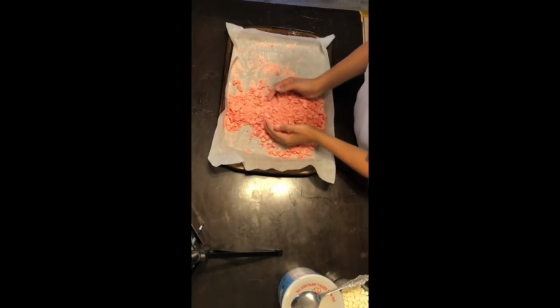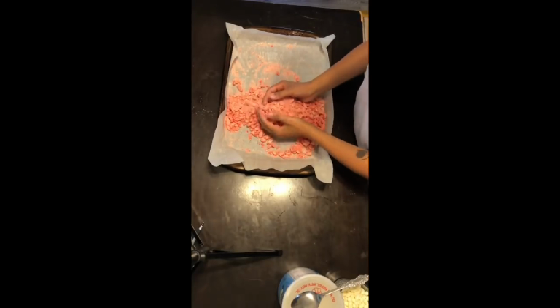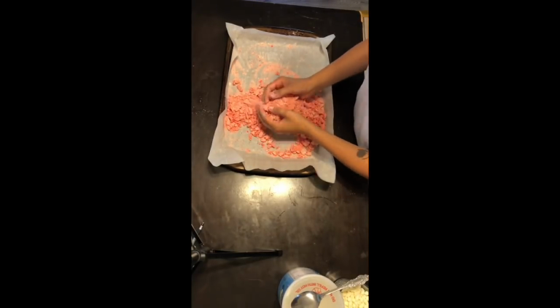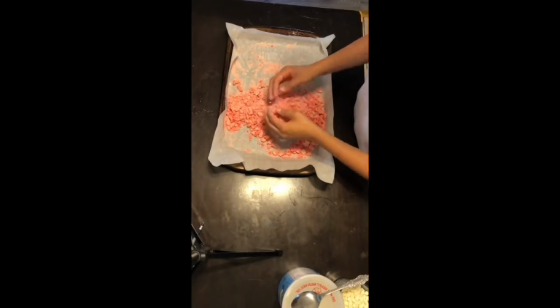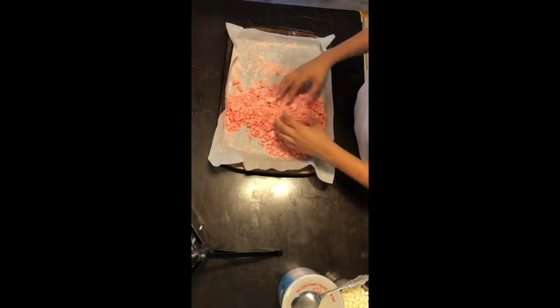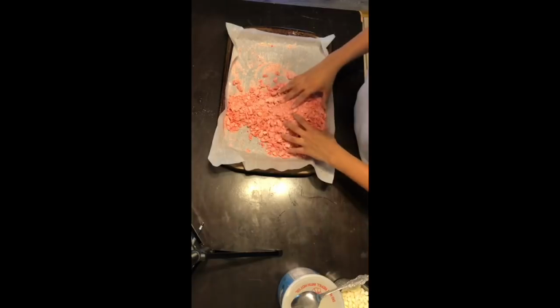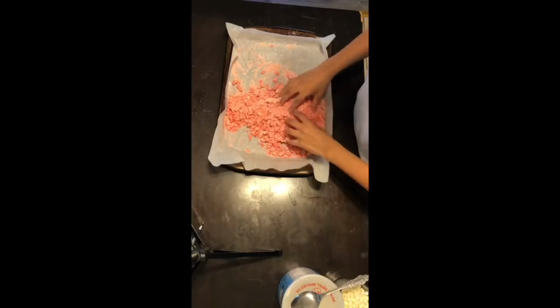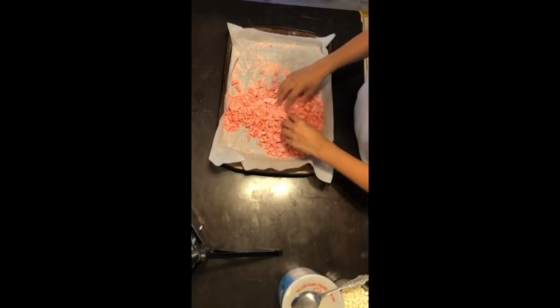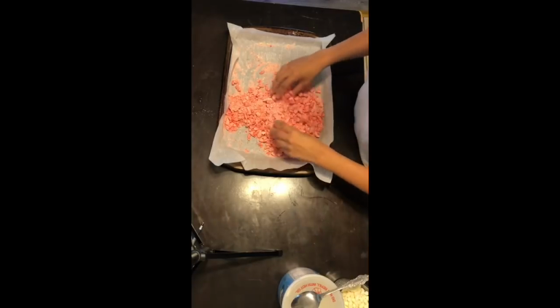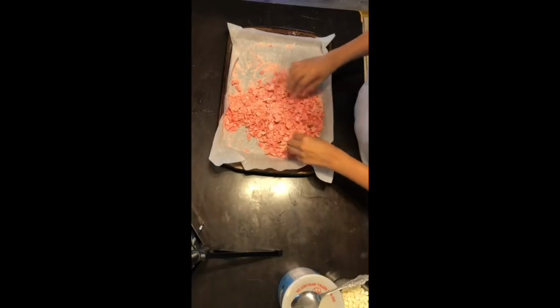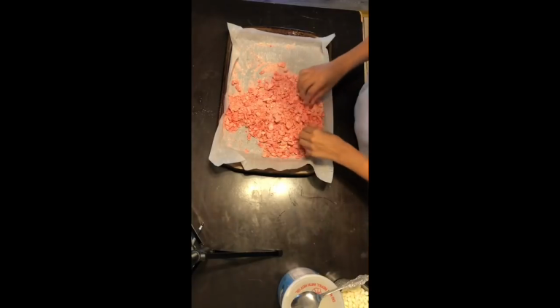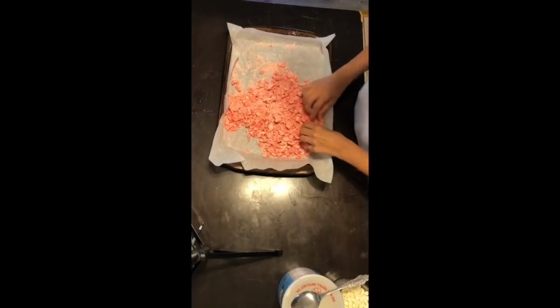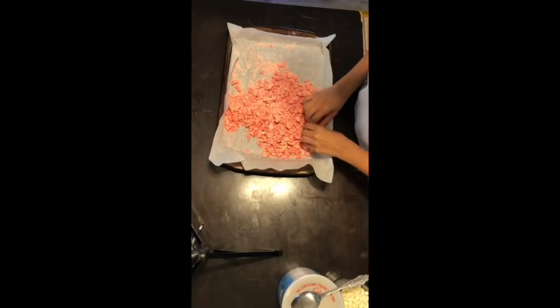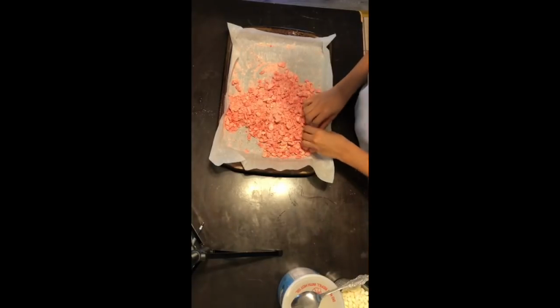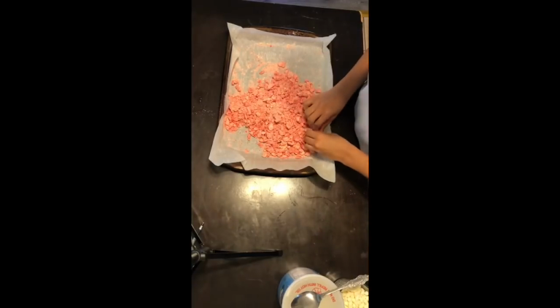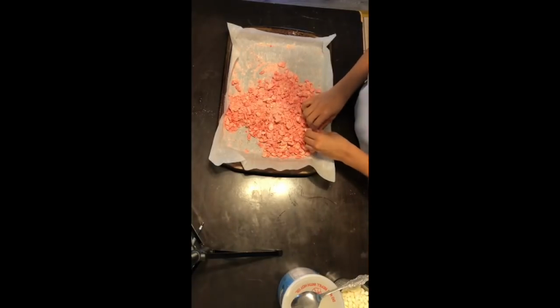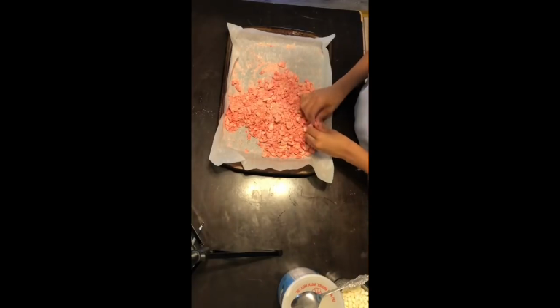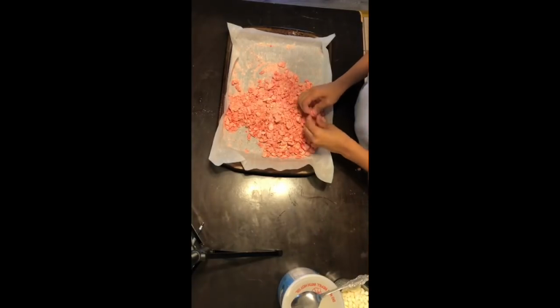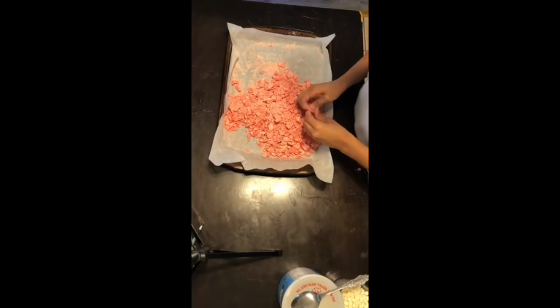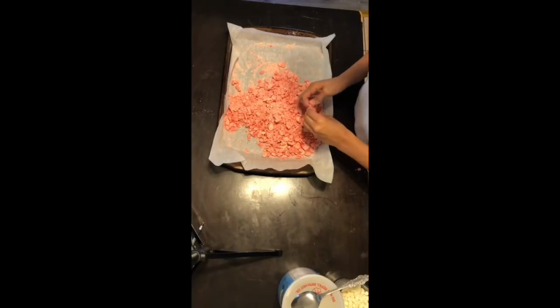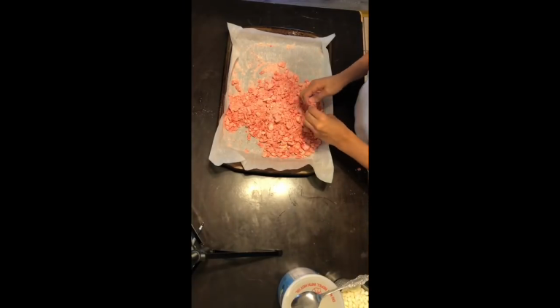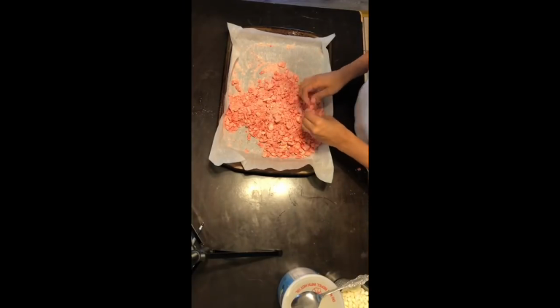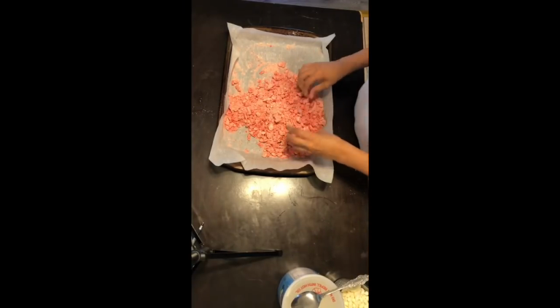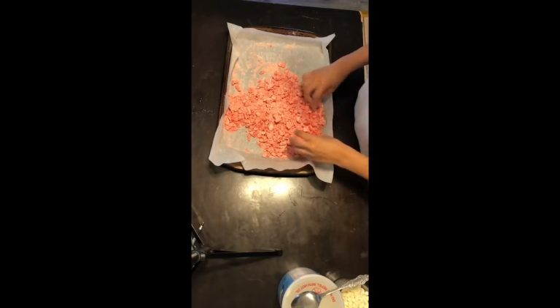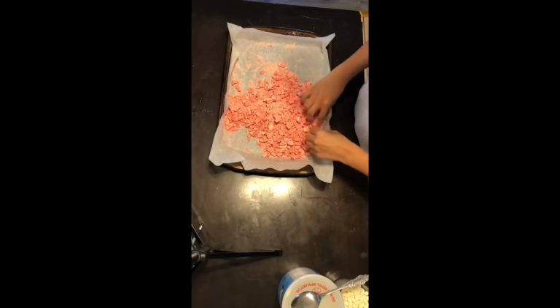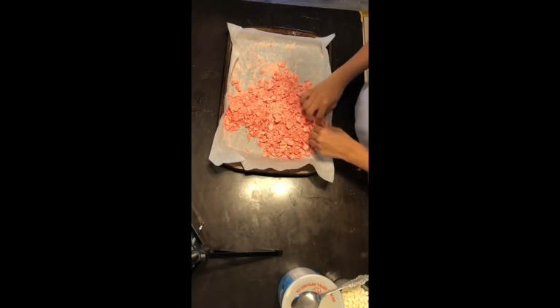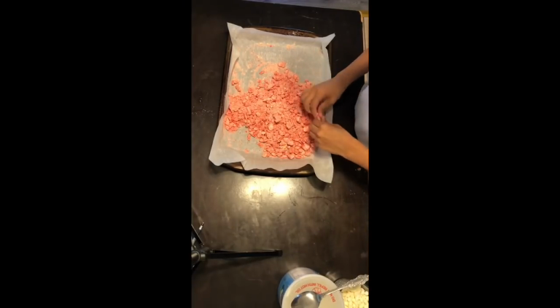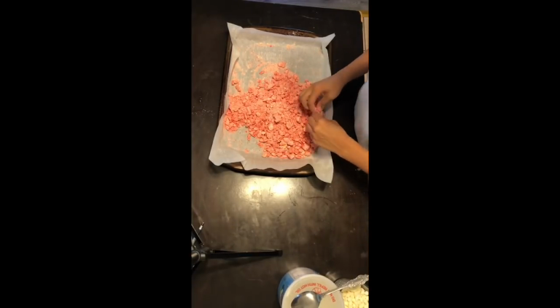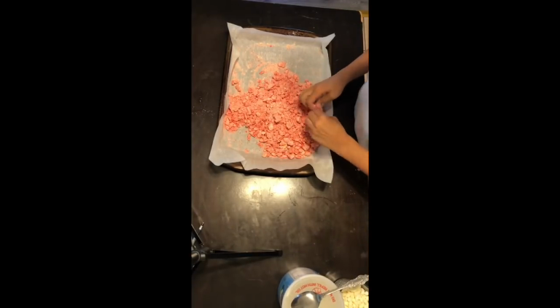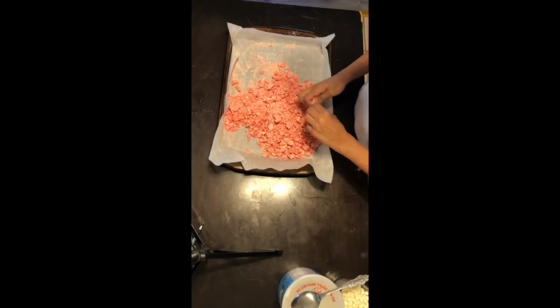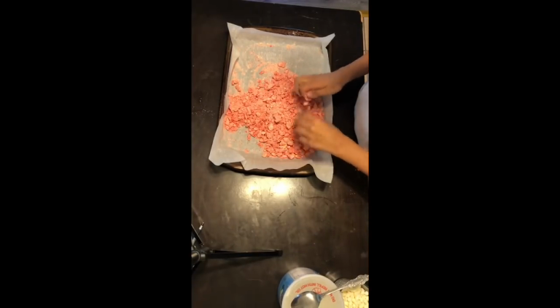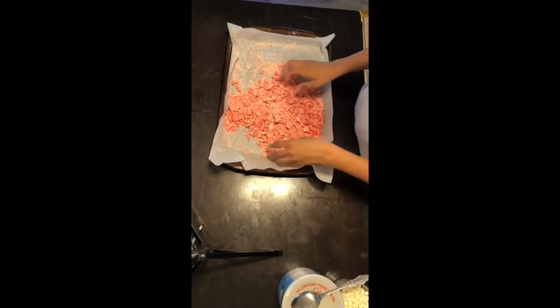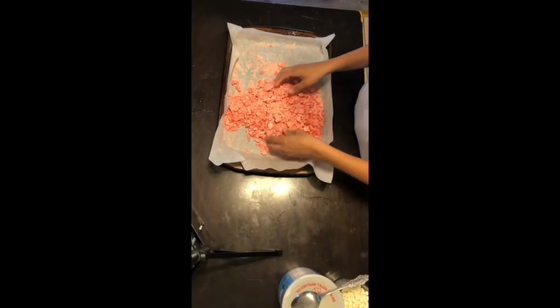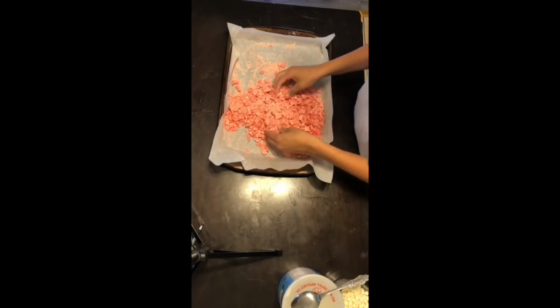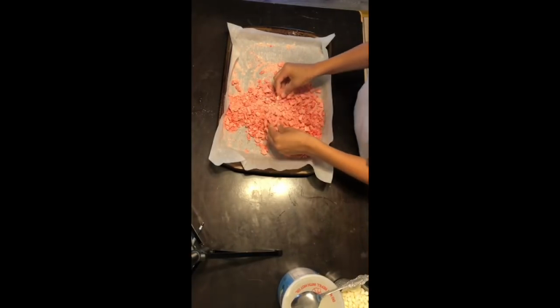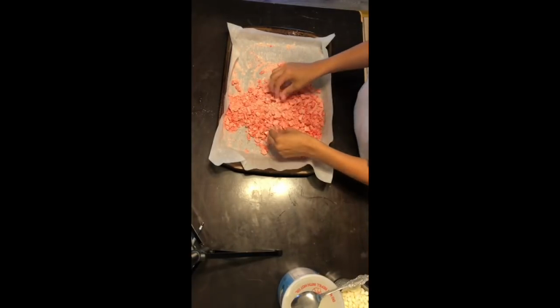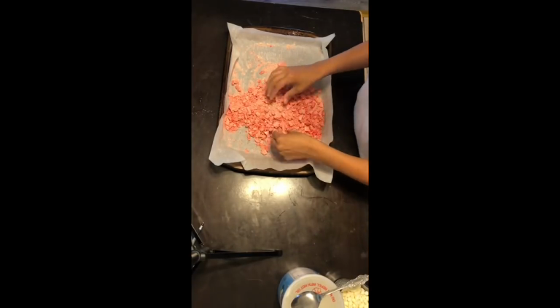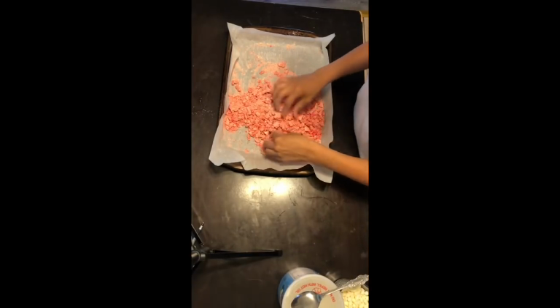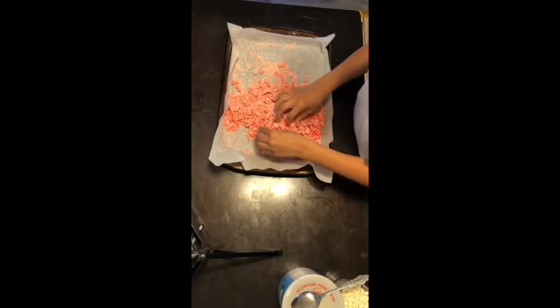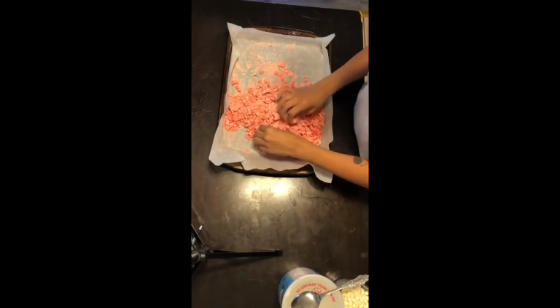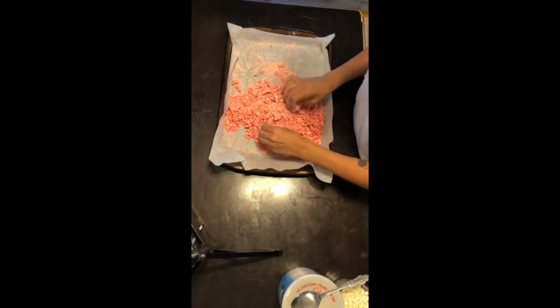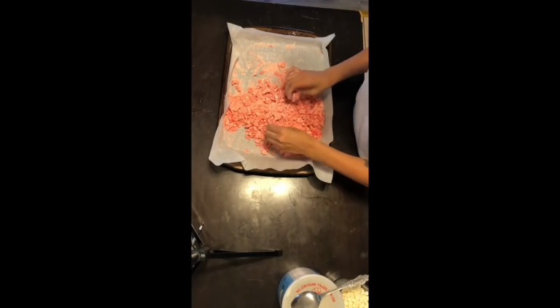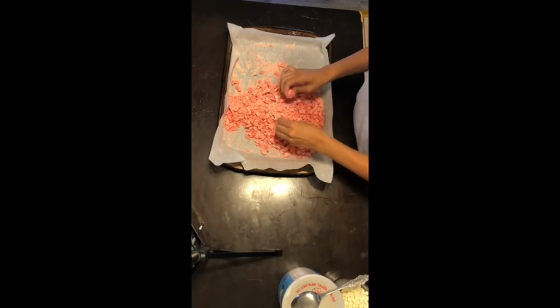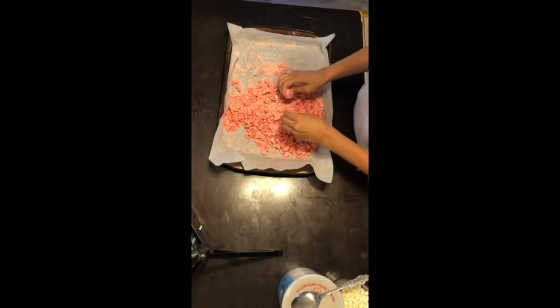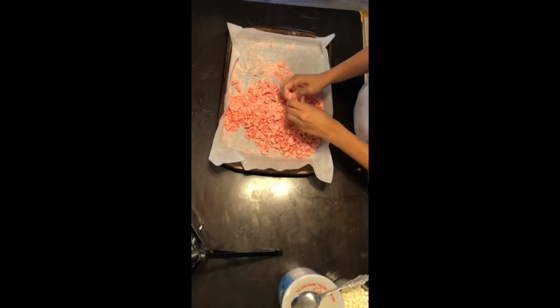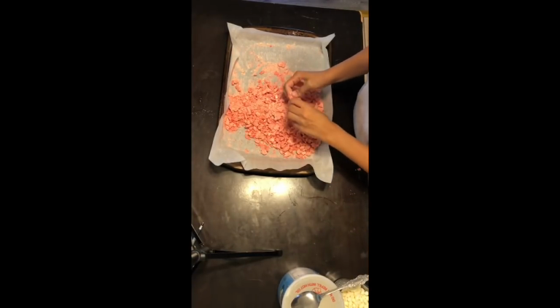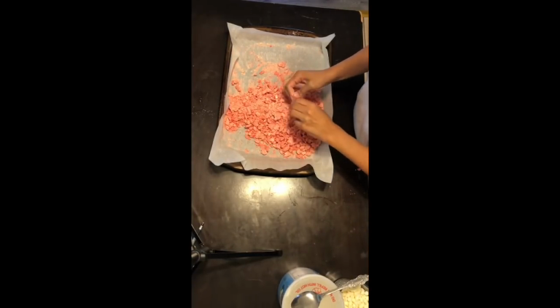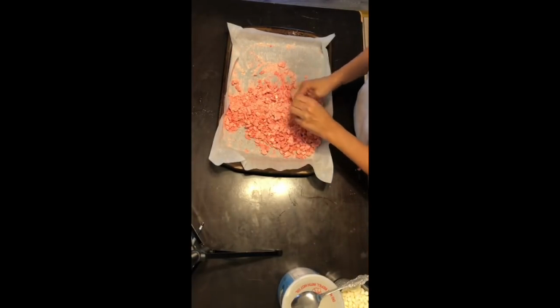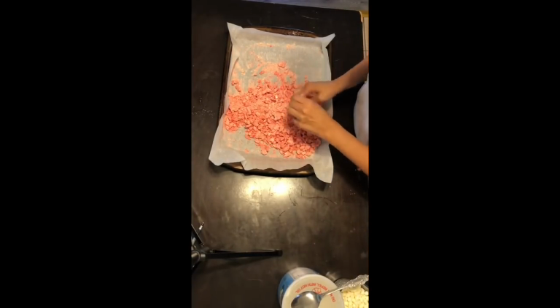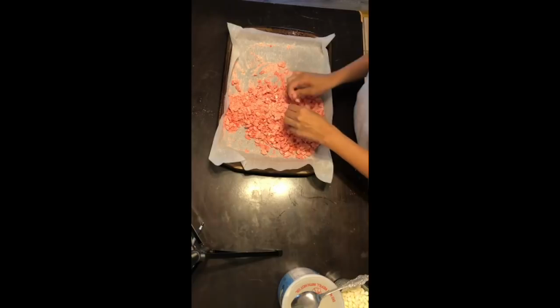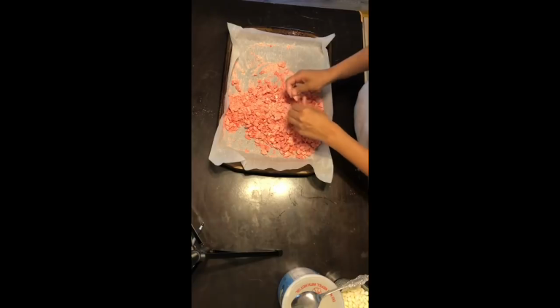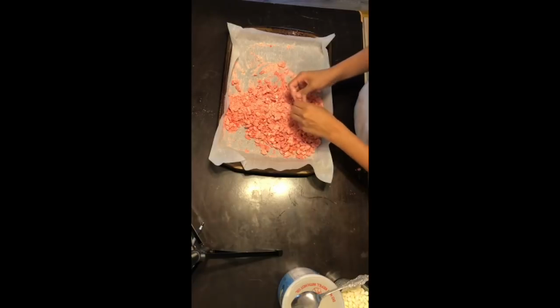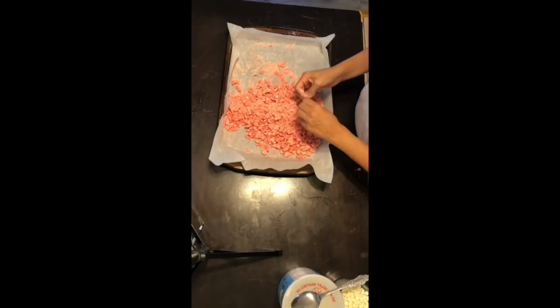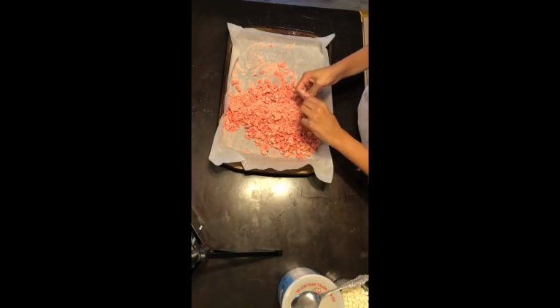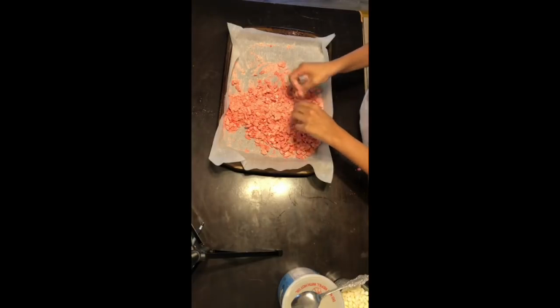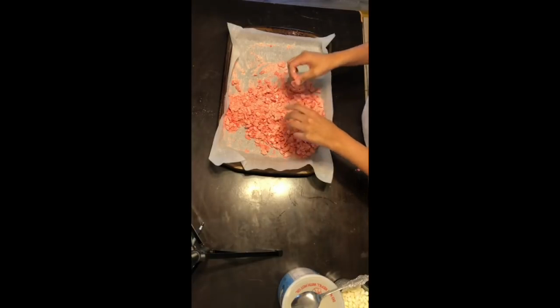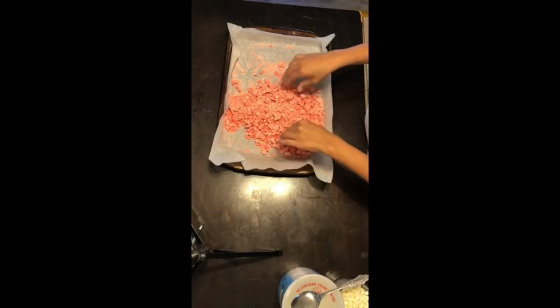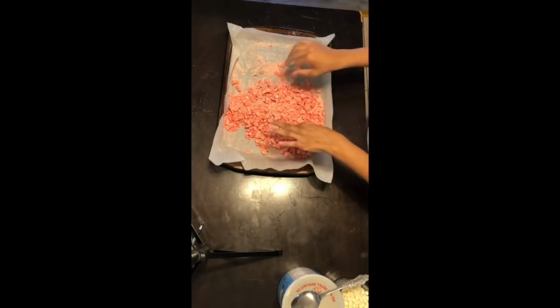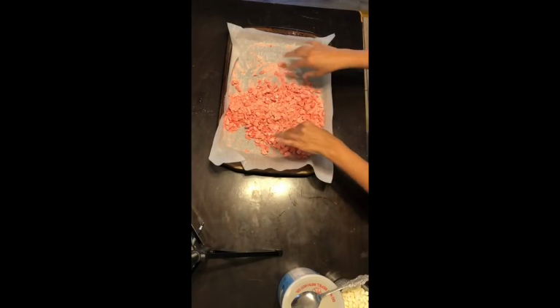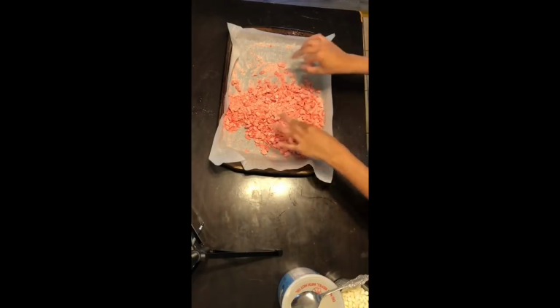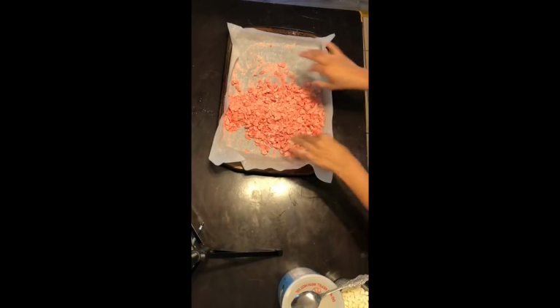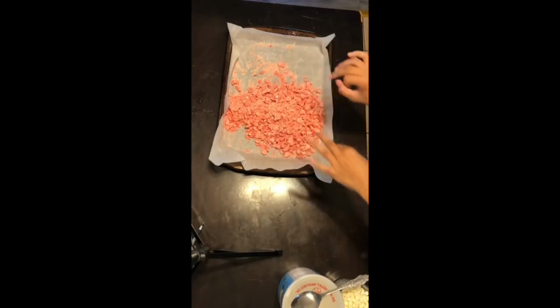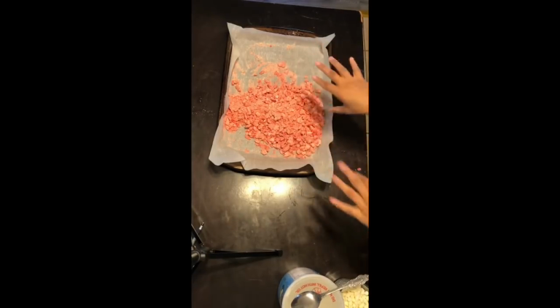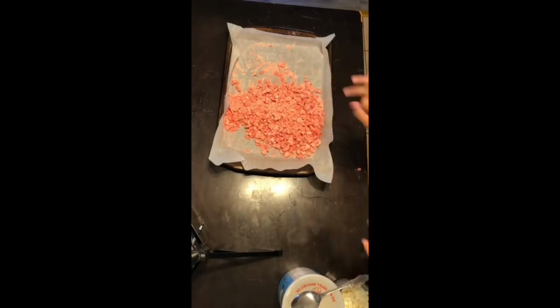So after you're done breaking it down, it should look something like this. Once you get to this part, your crumble is ready.